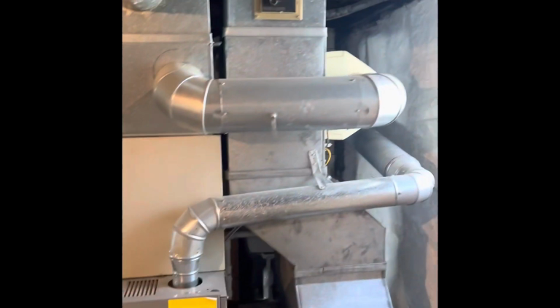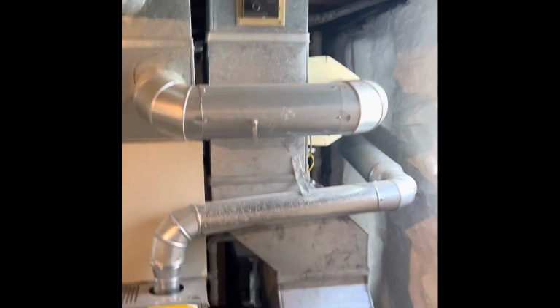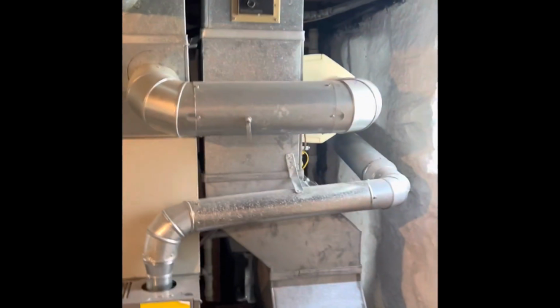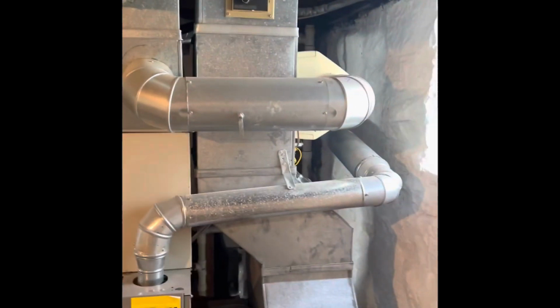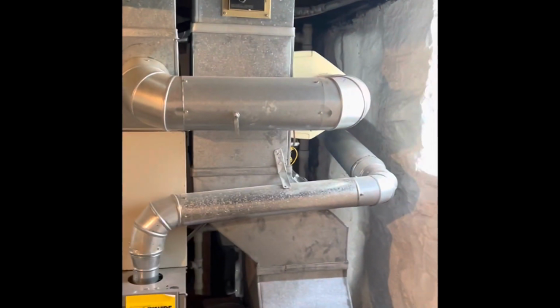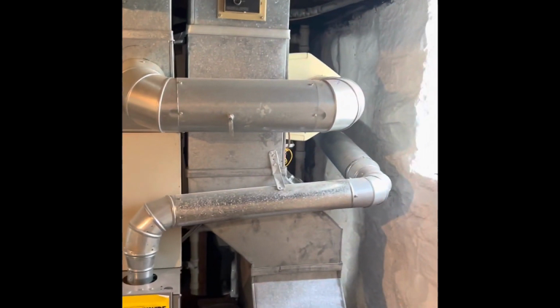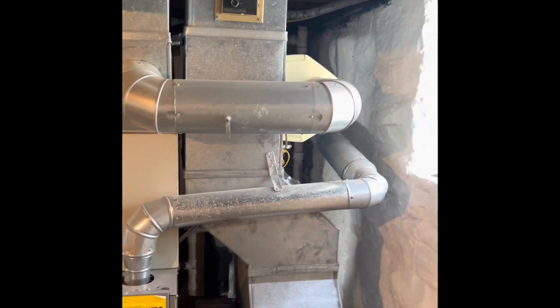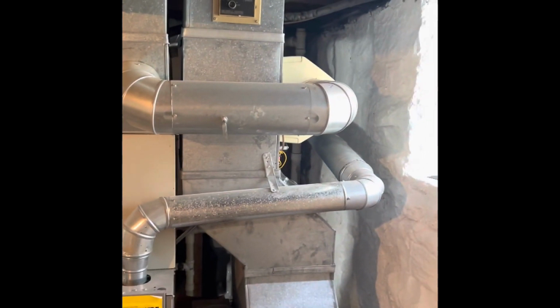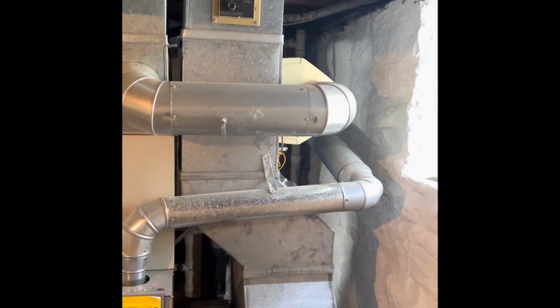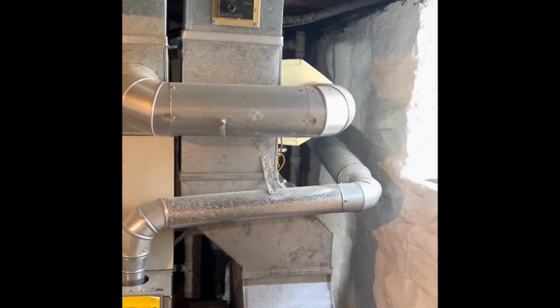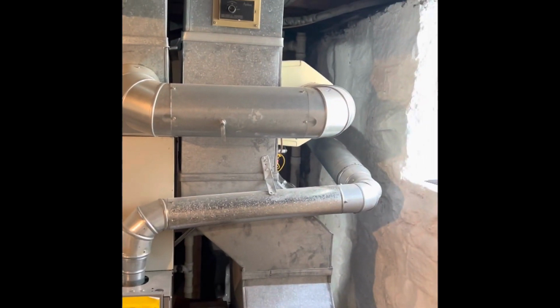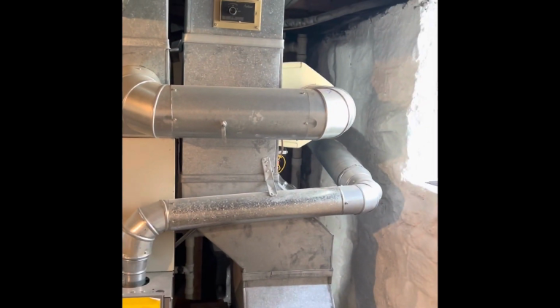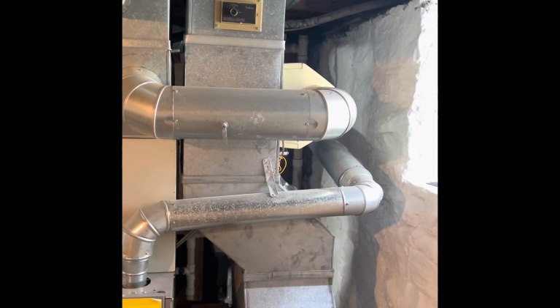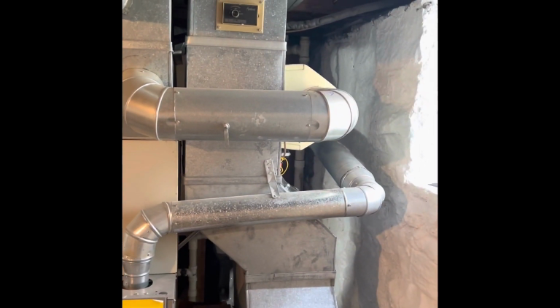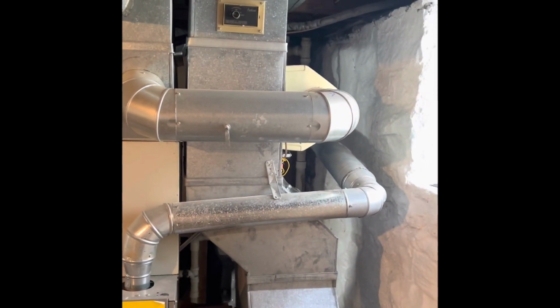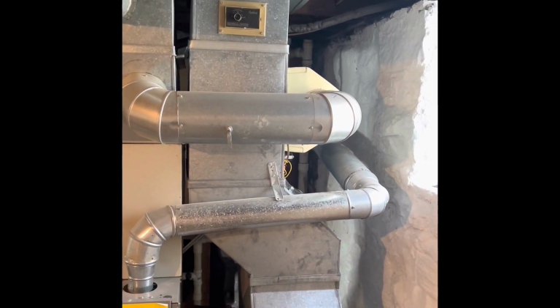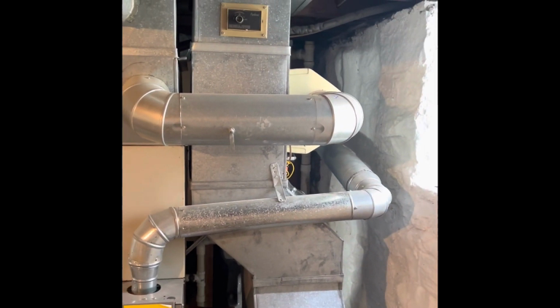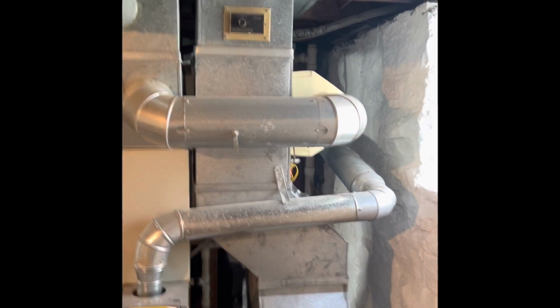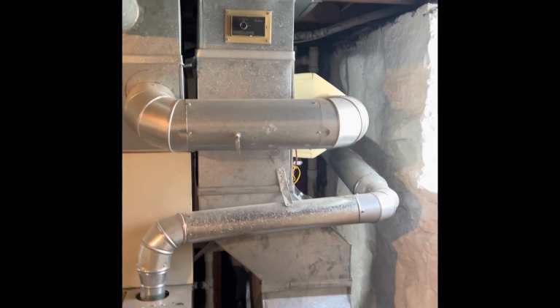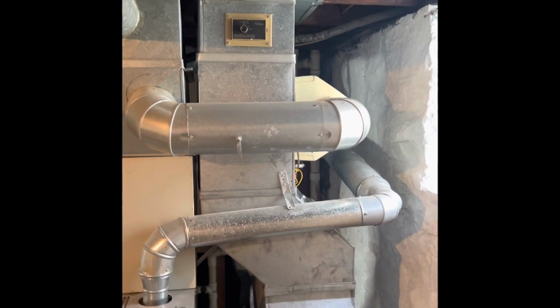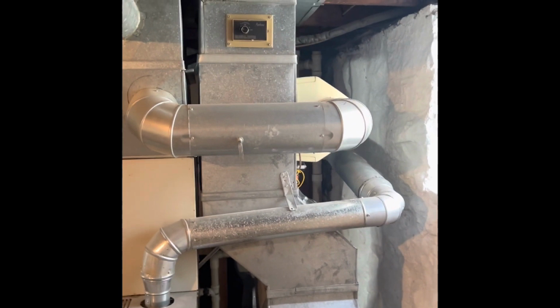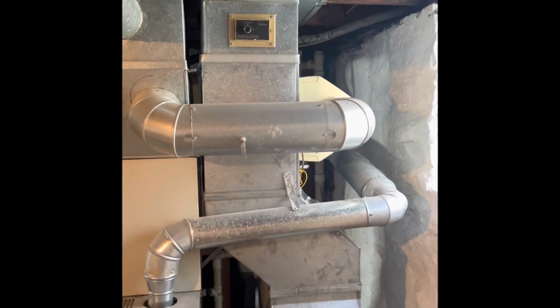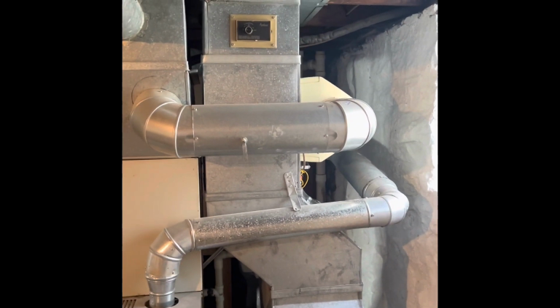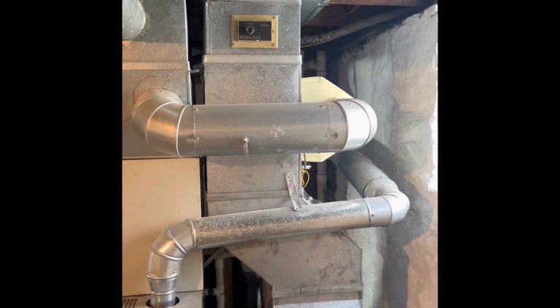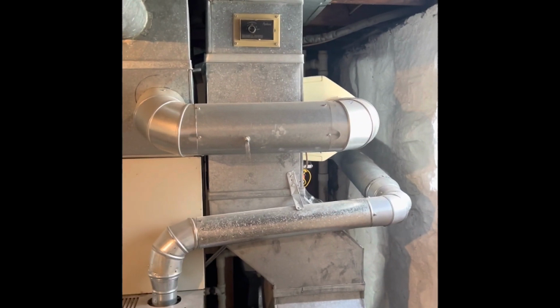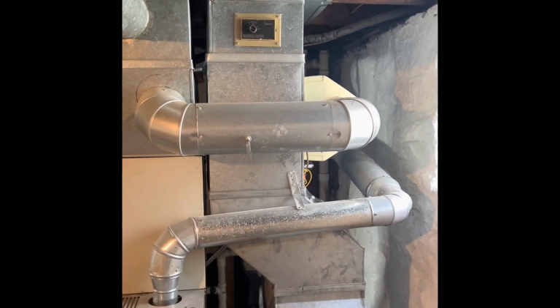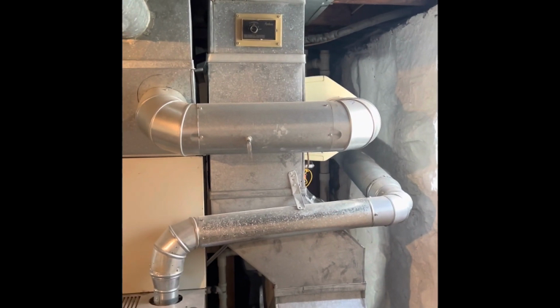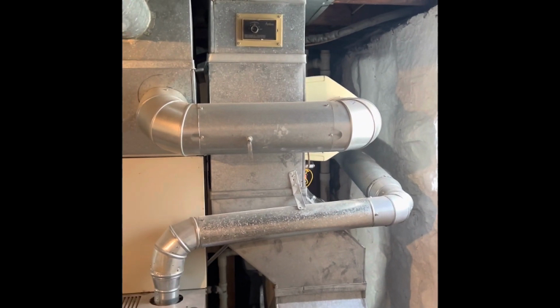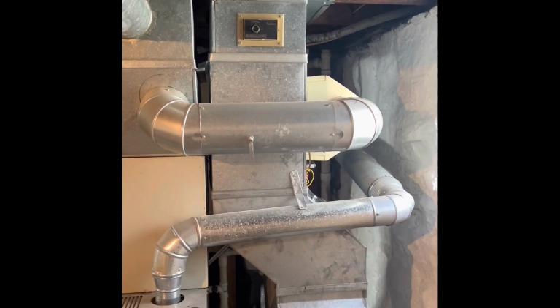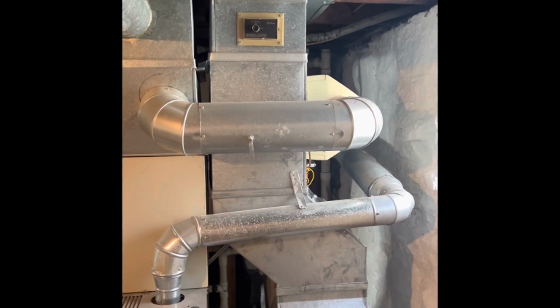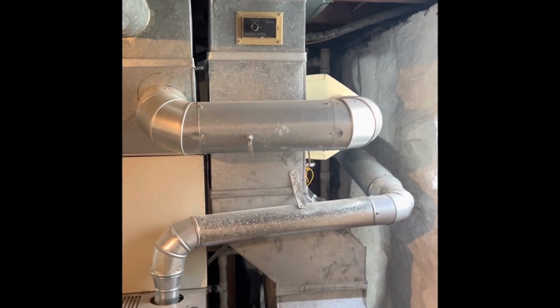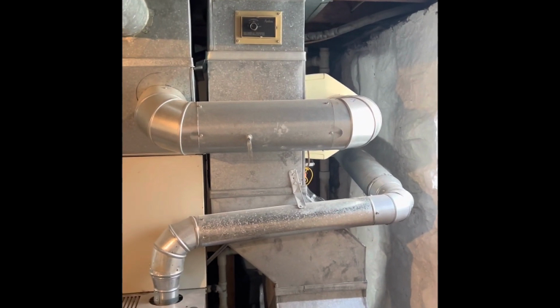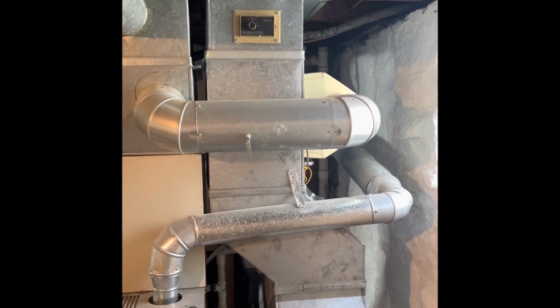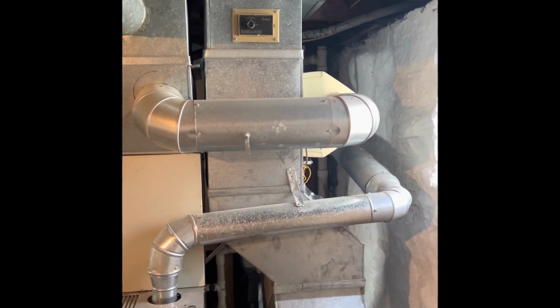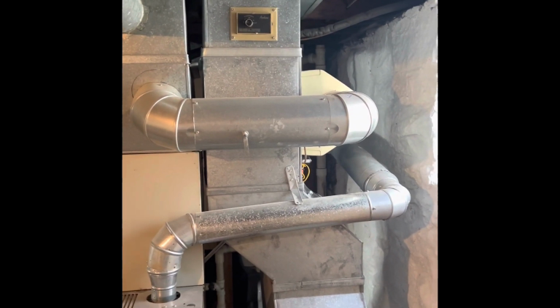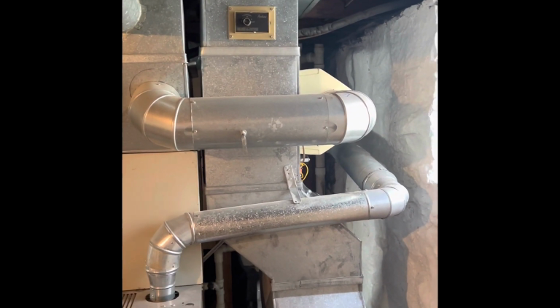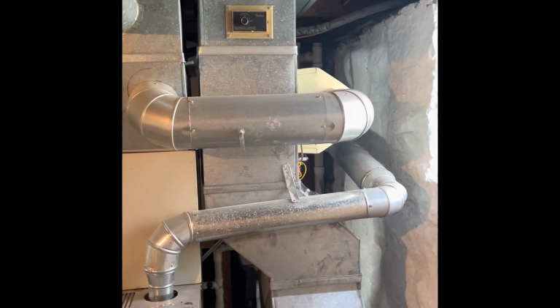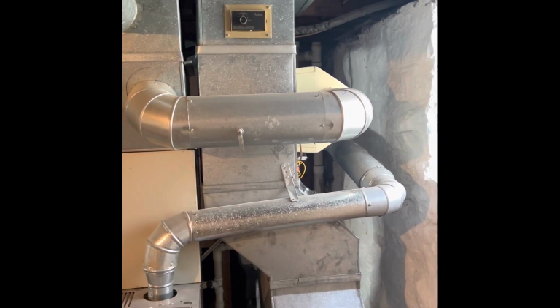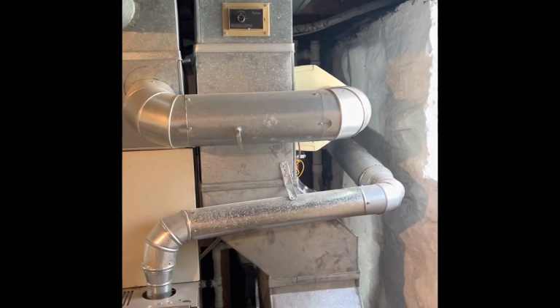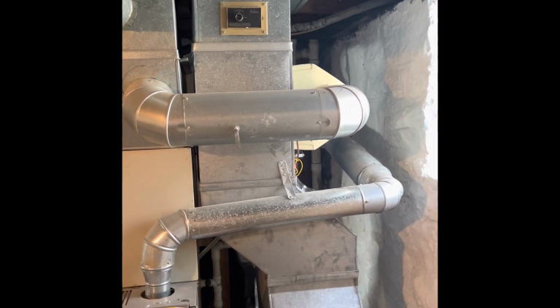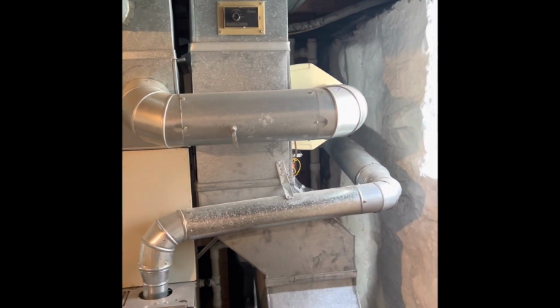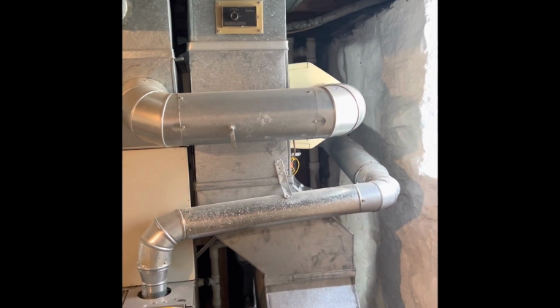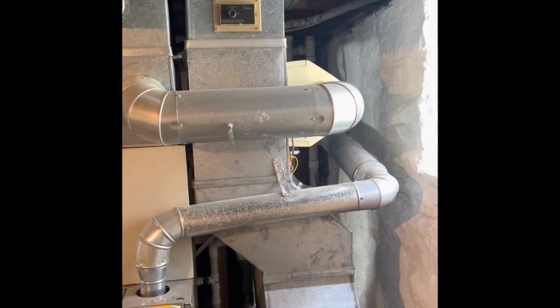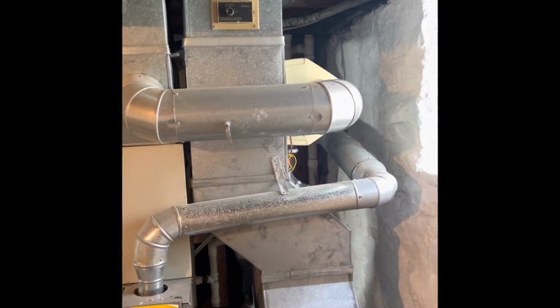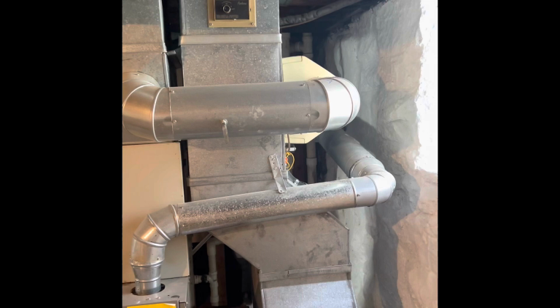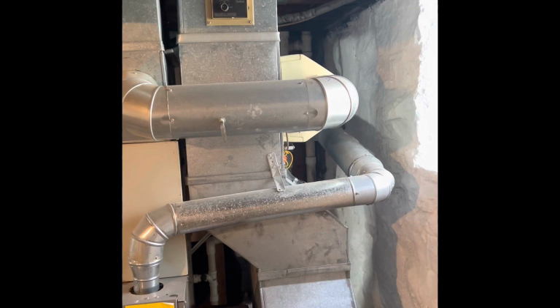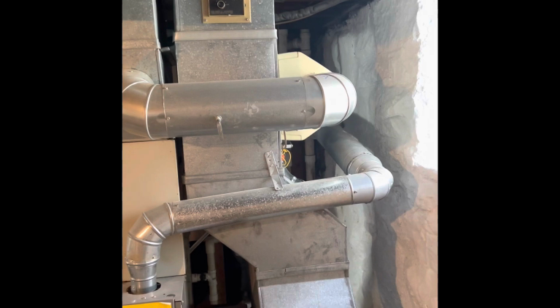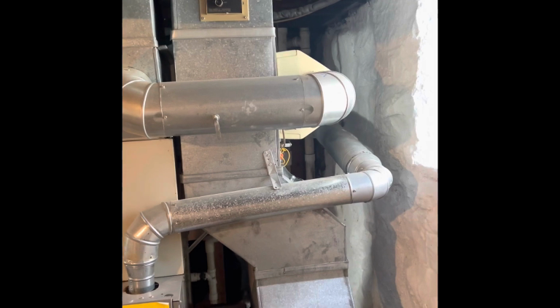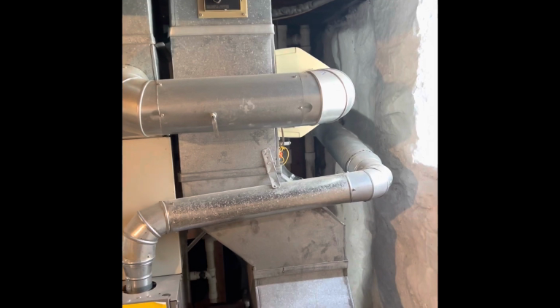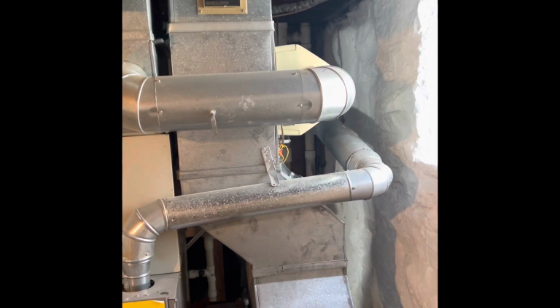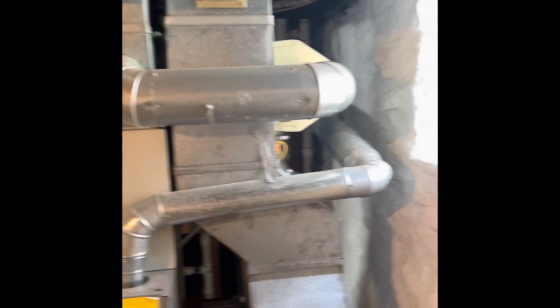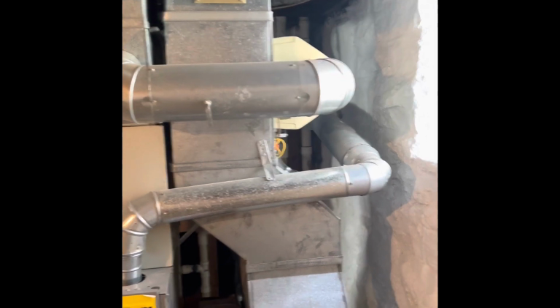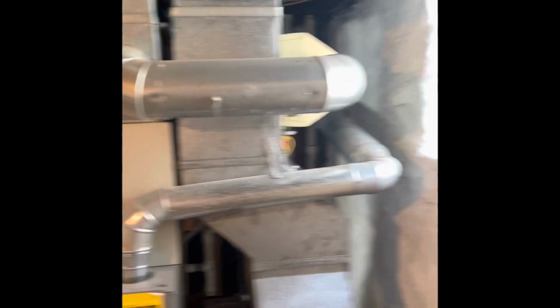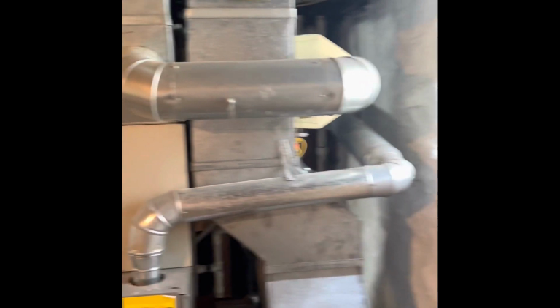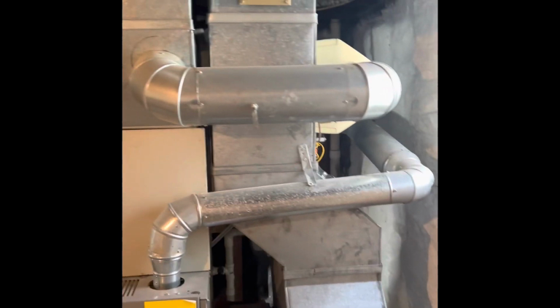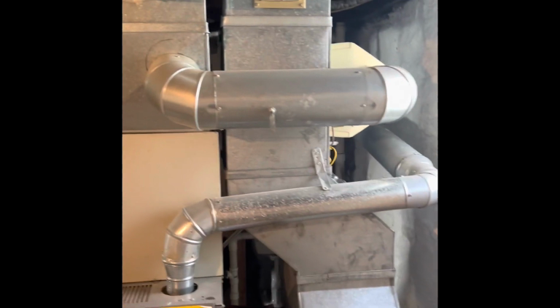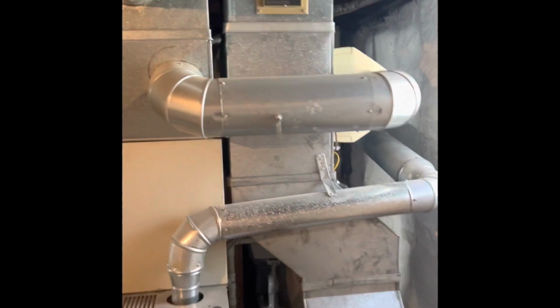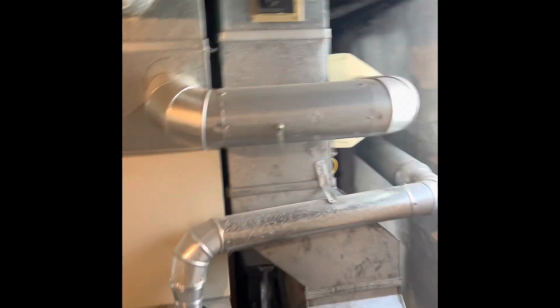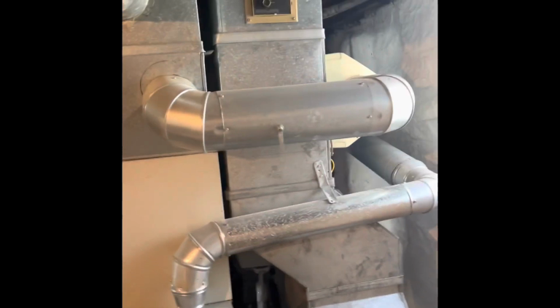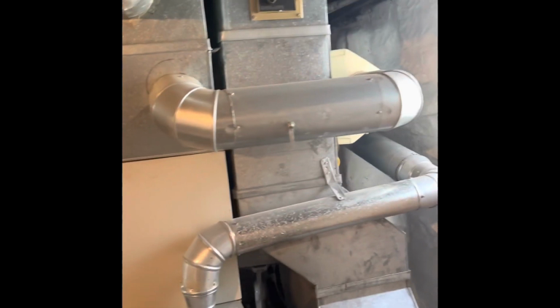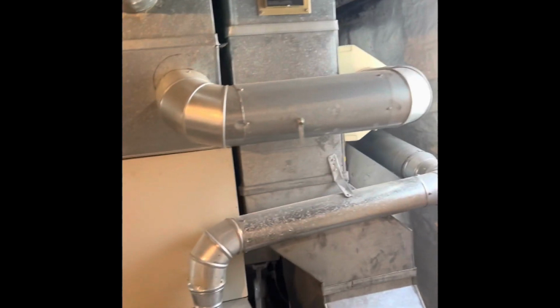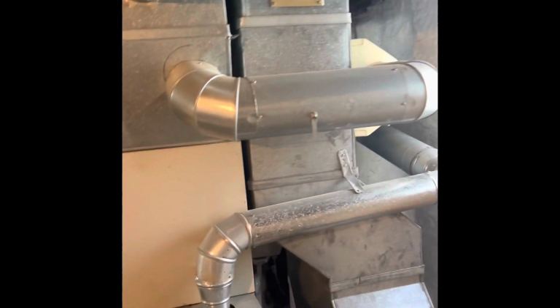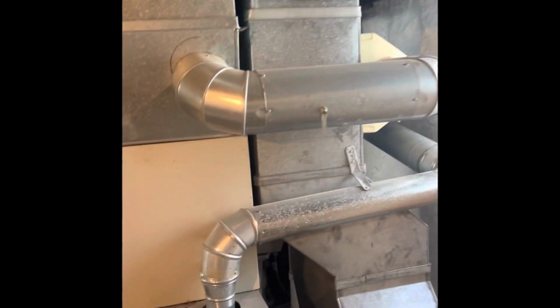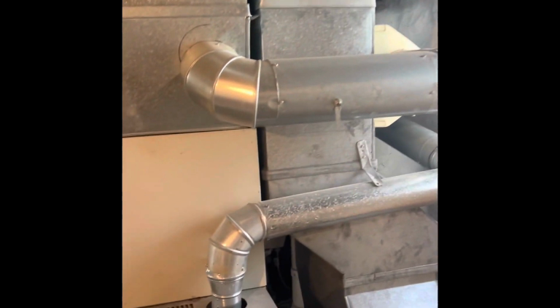There is a humidifier connected to the return side, and we'll just put a new humidifier back in whenever we redo this unit — probably connecting to the front of the return.